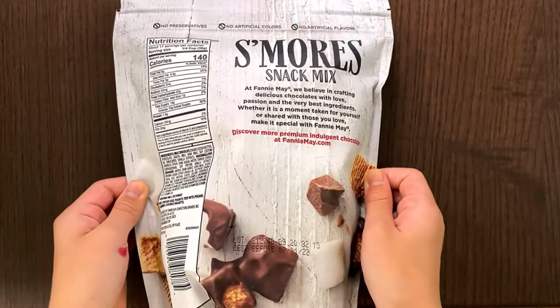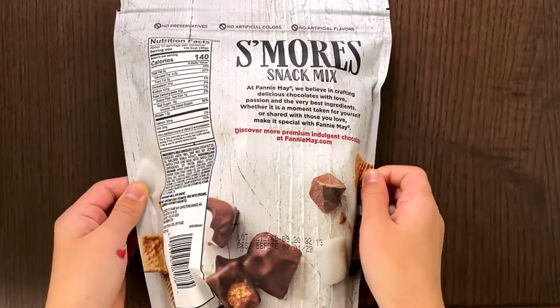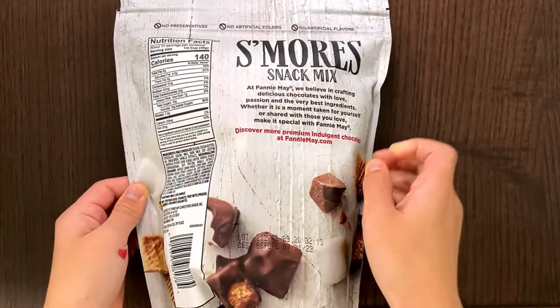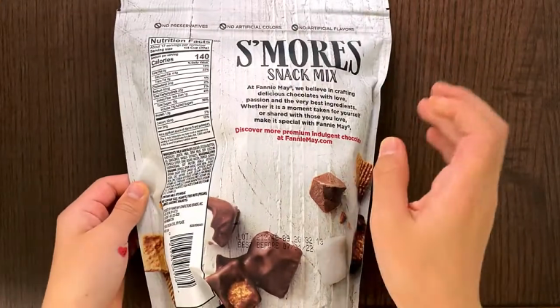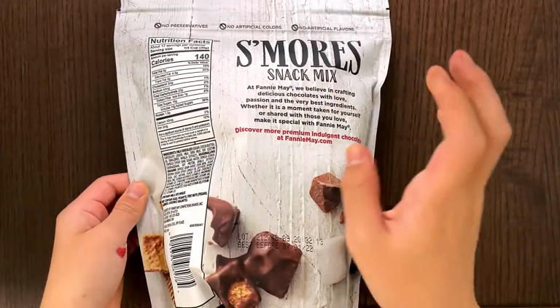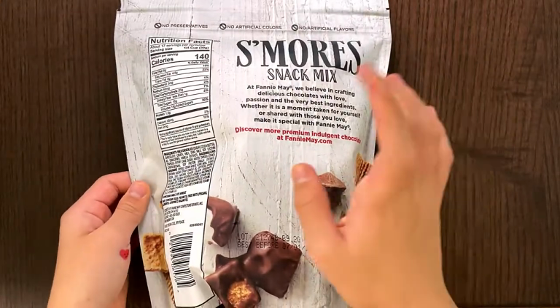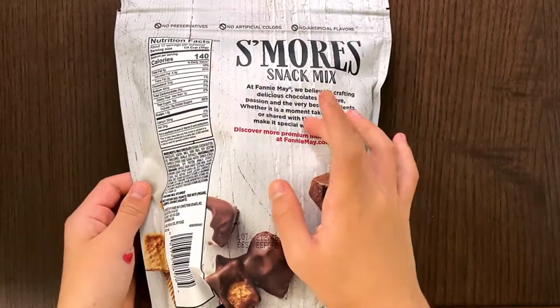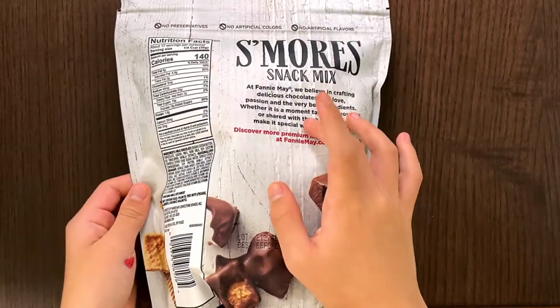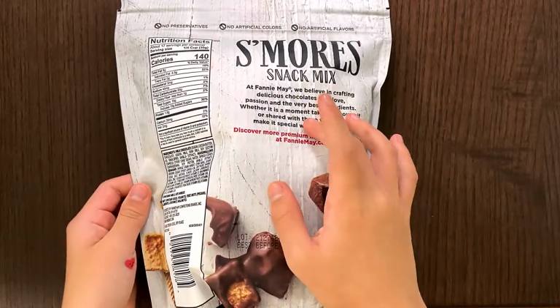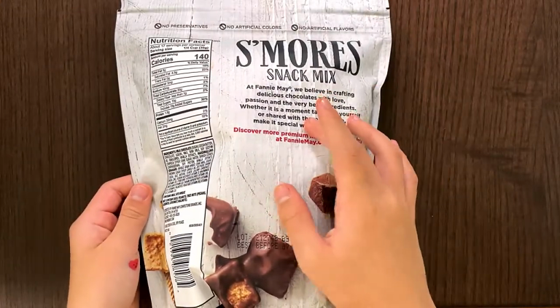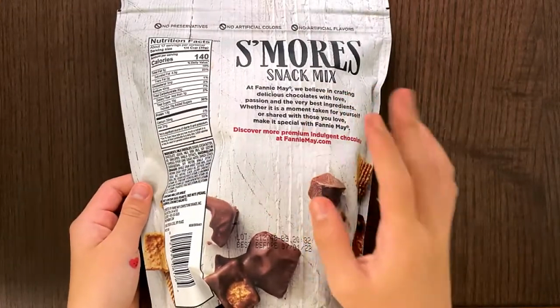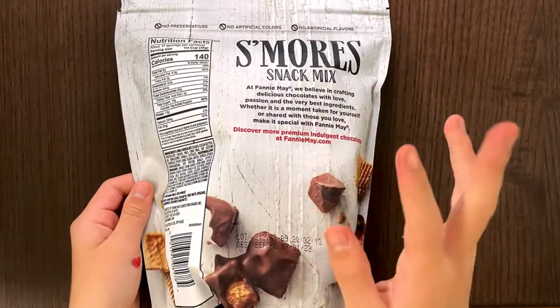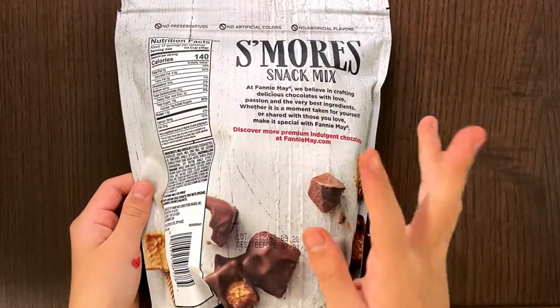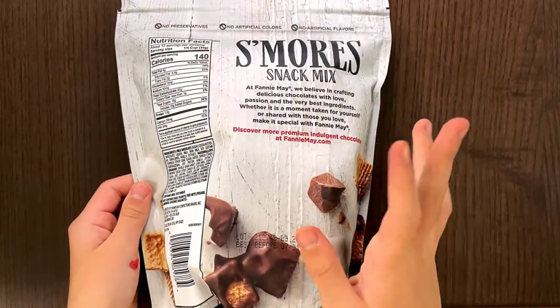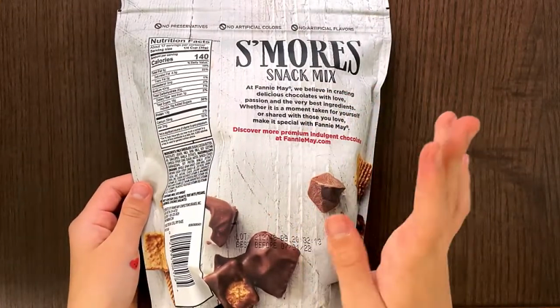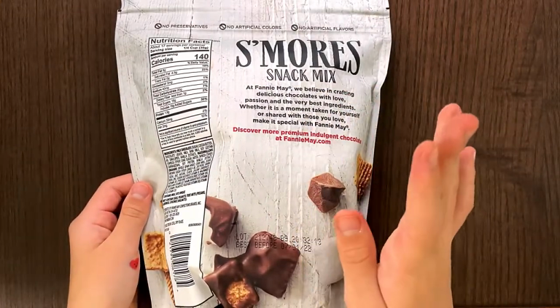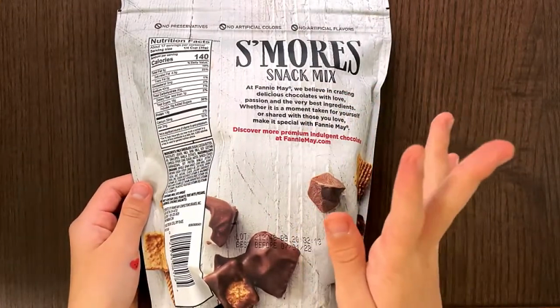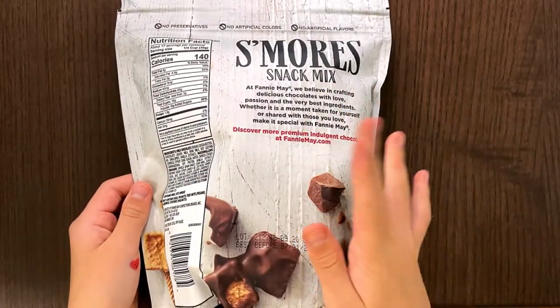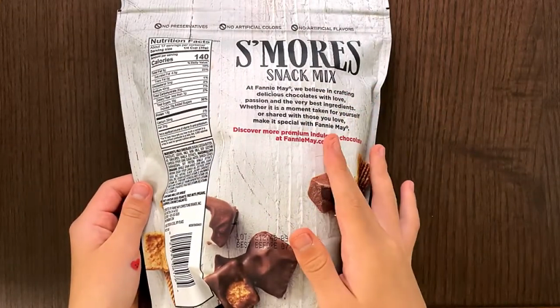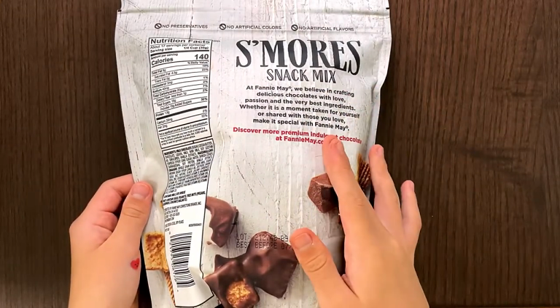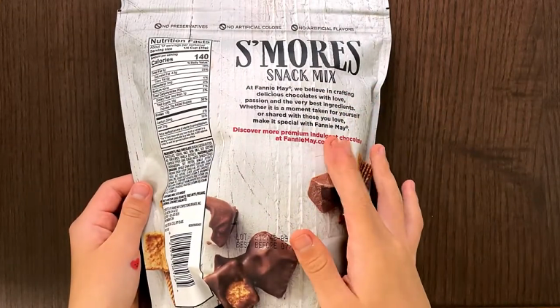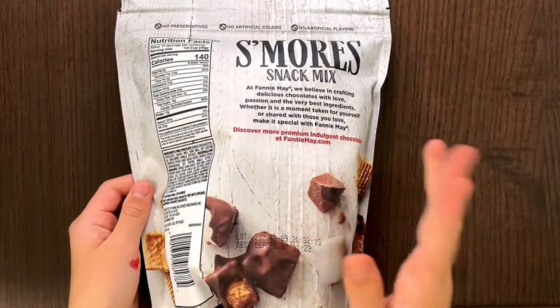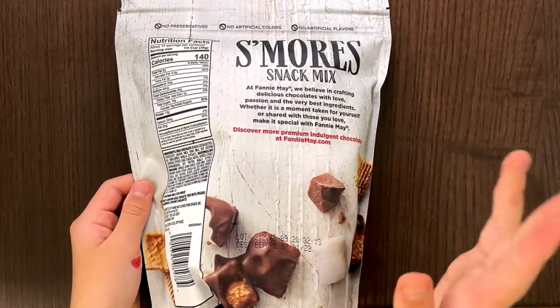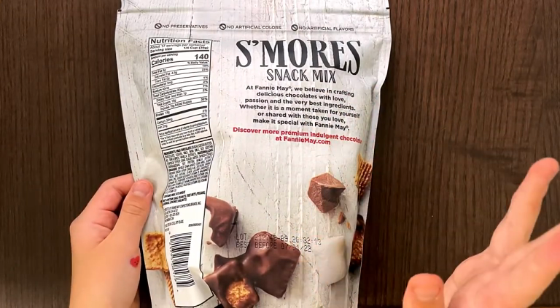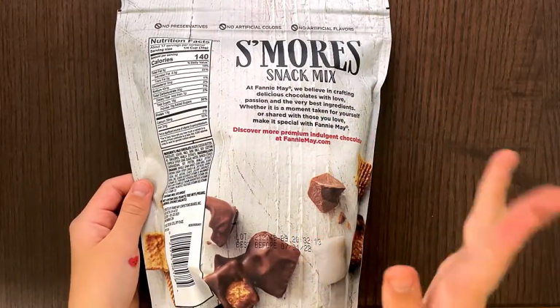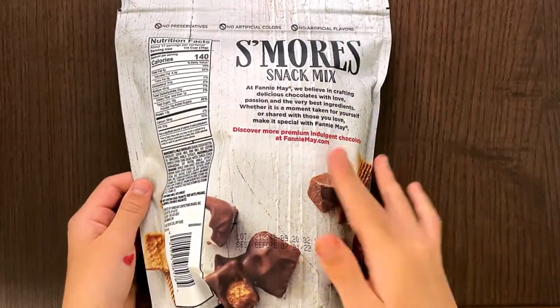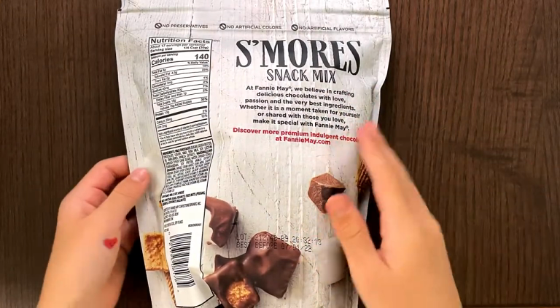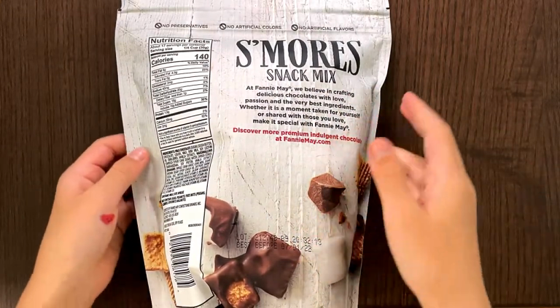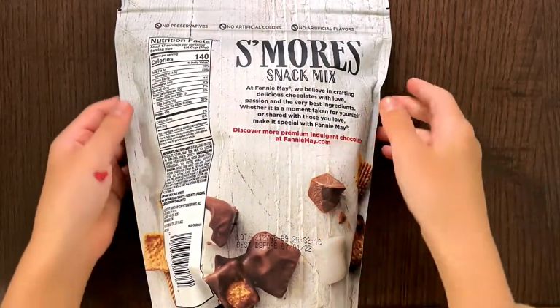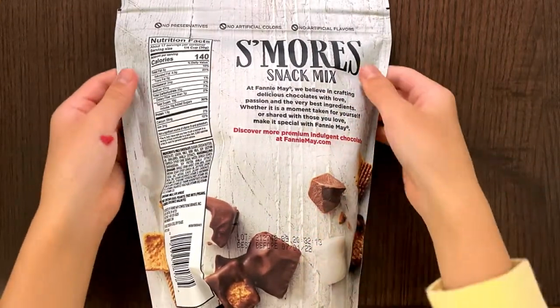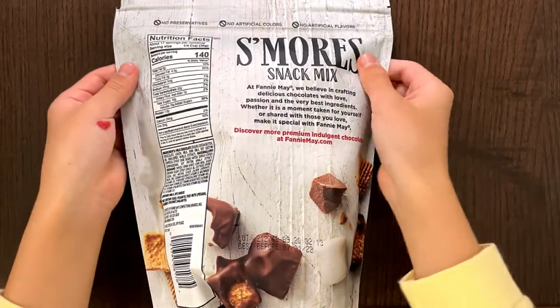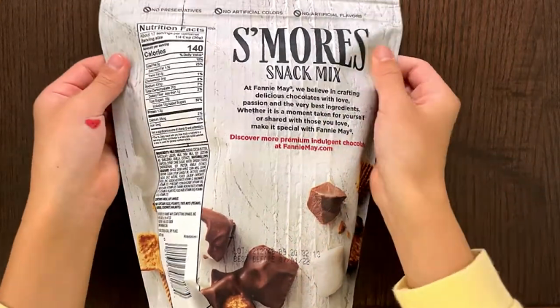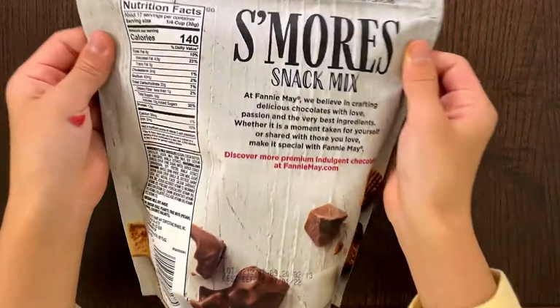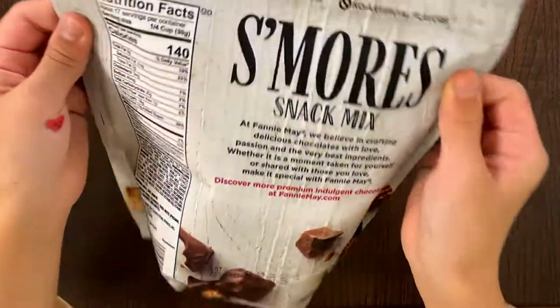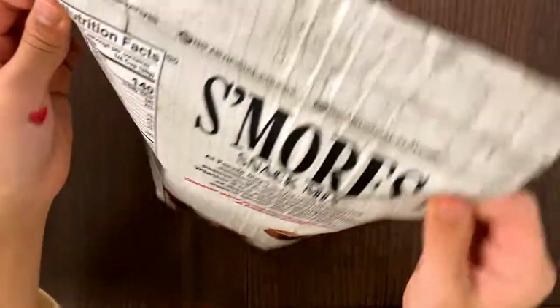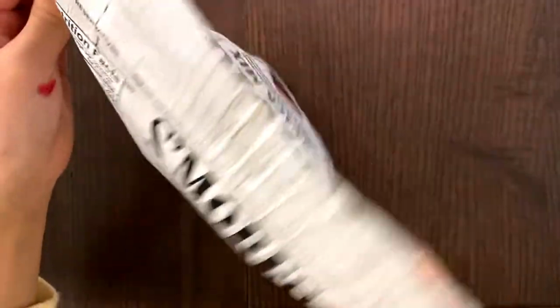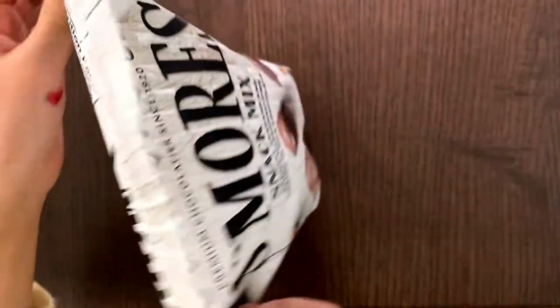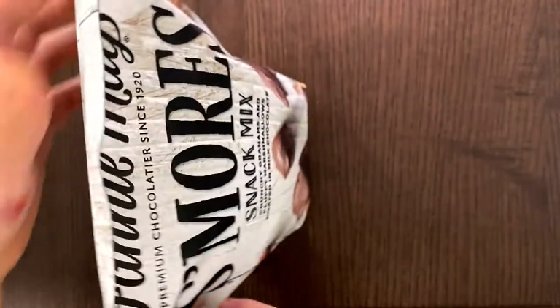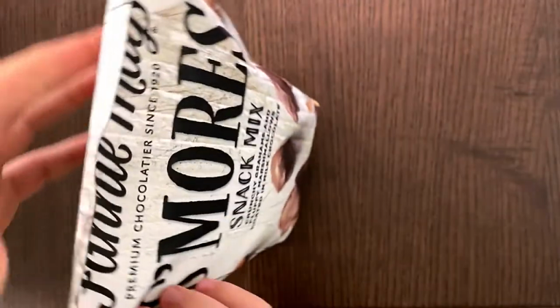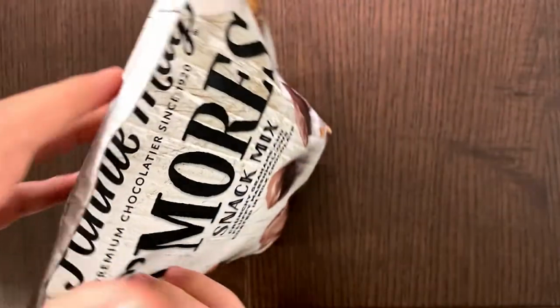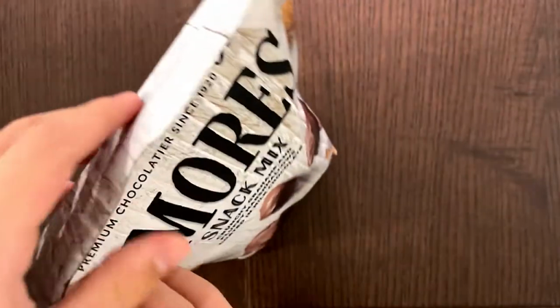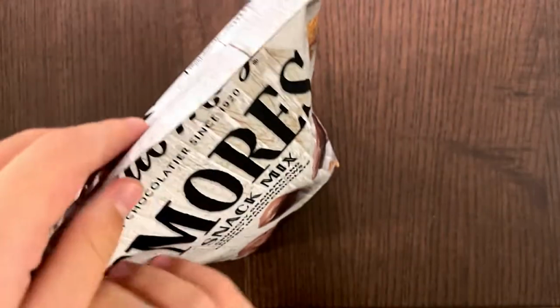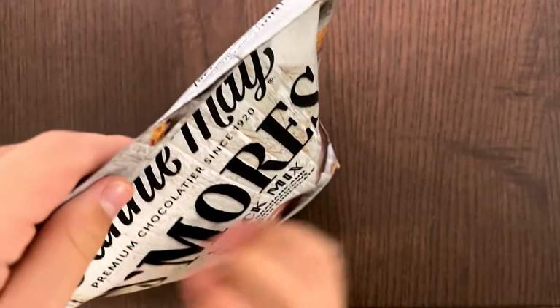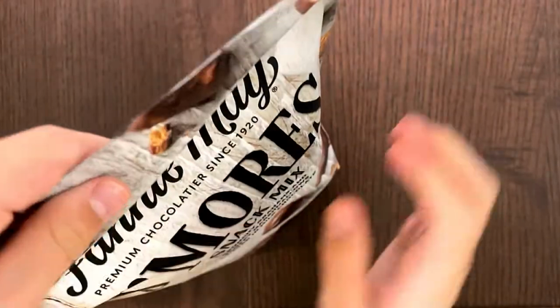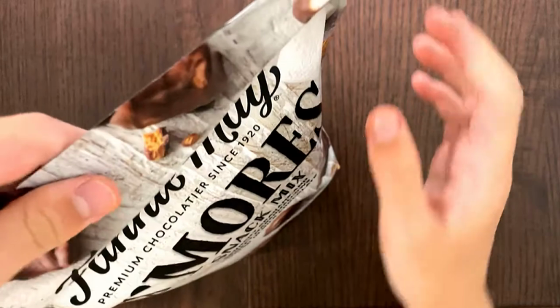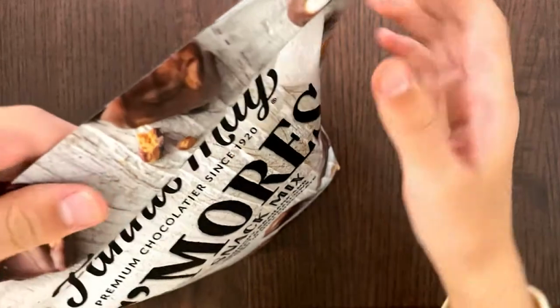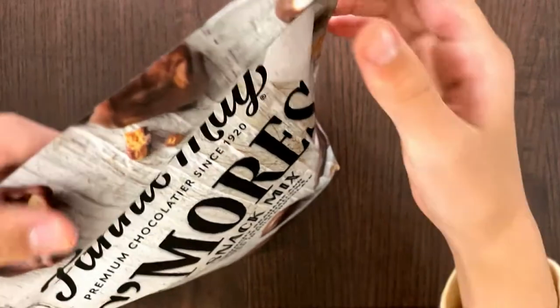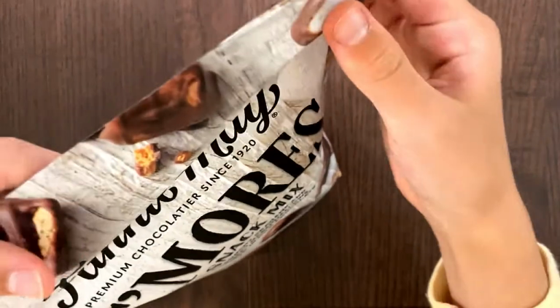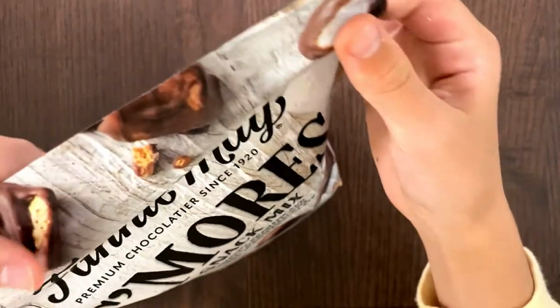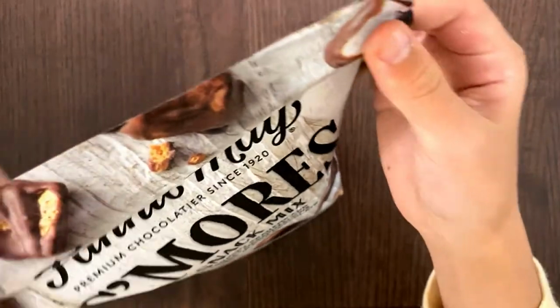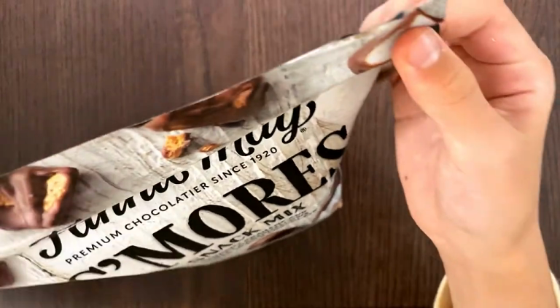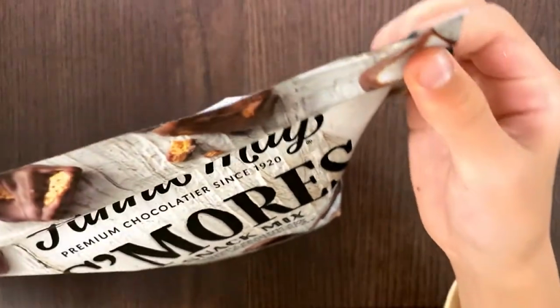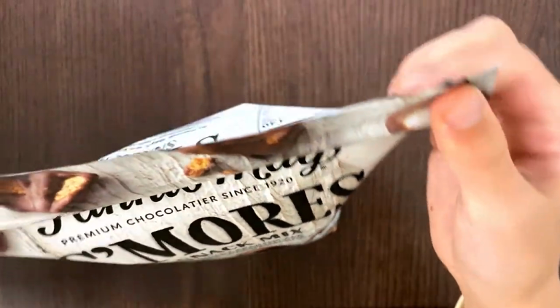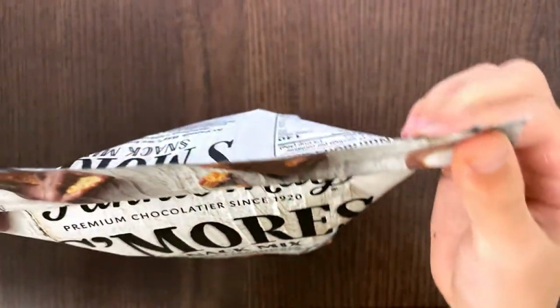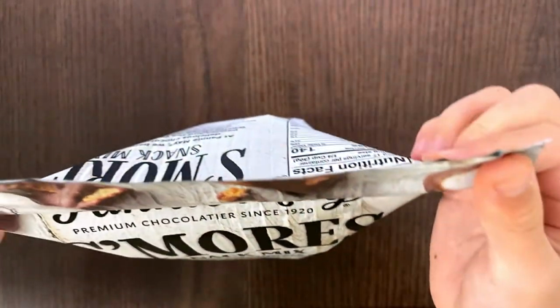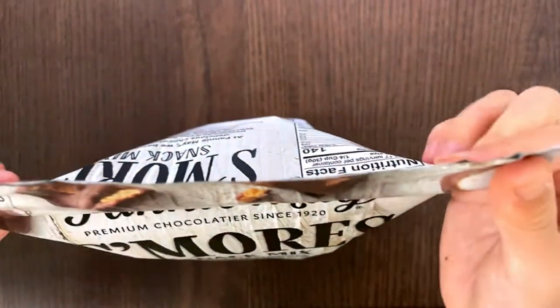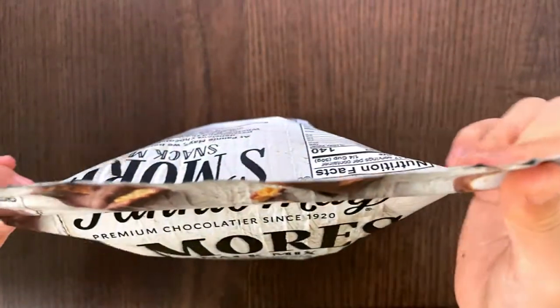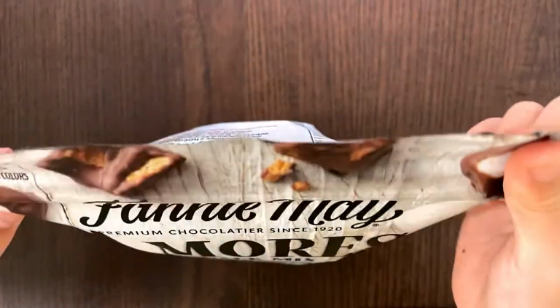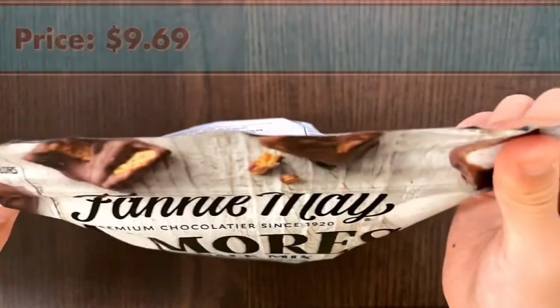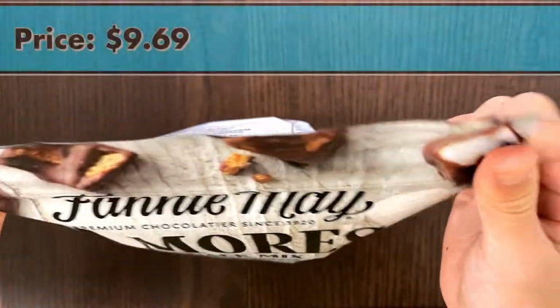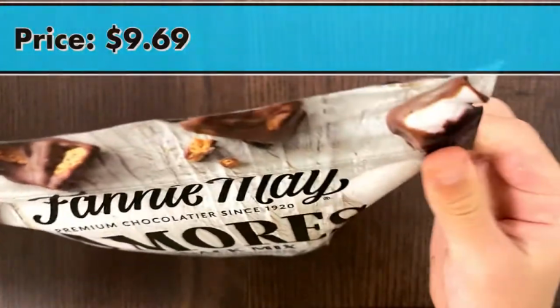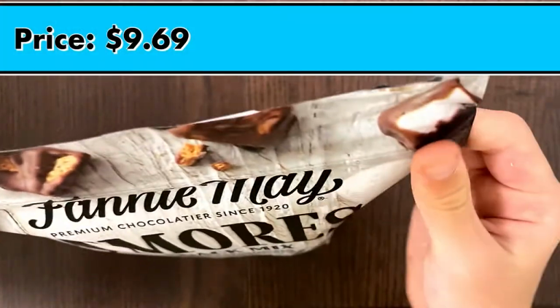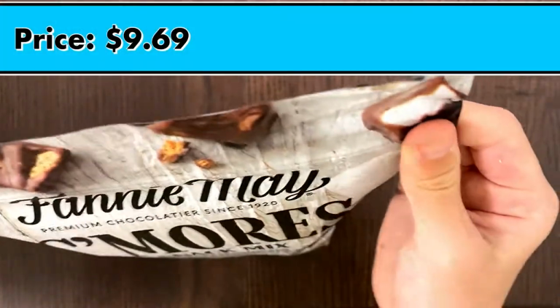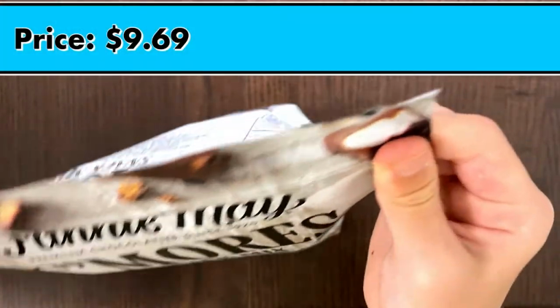Here's the description of the product and where to learn more about it. The price is $9.69.